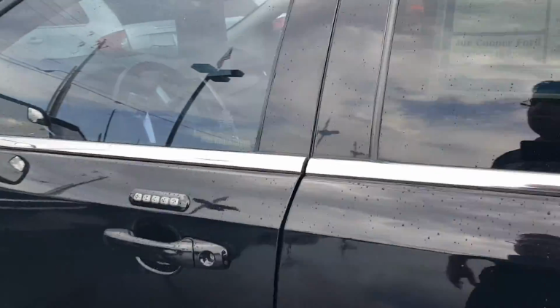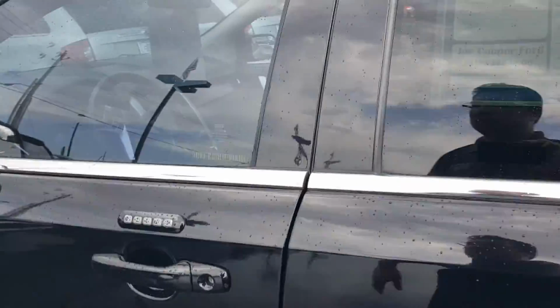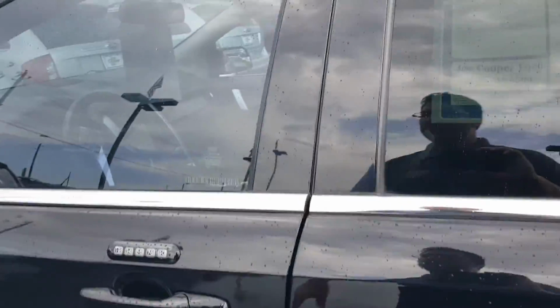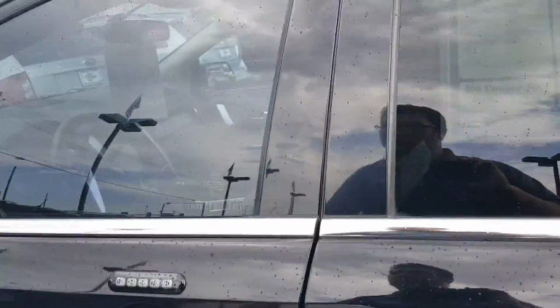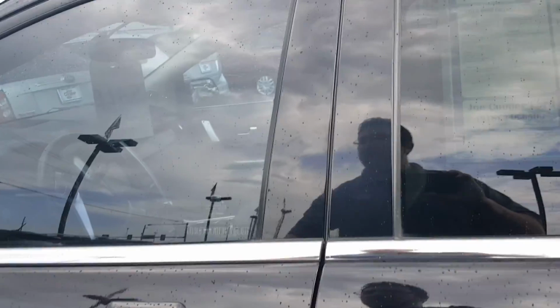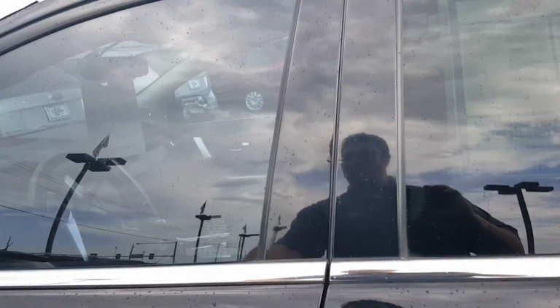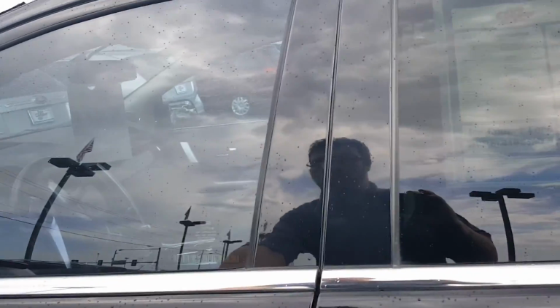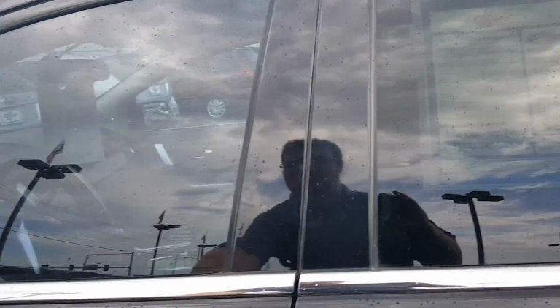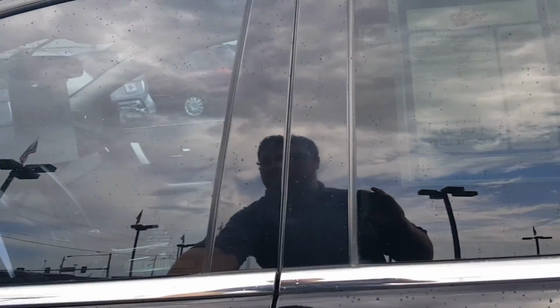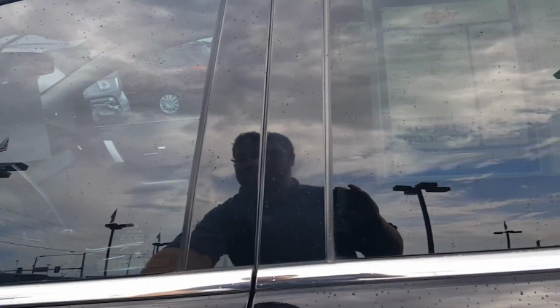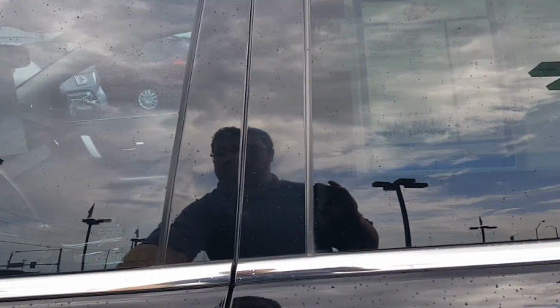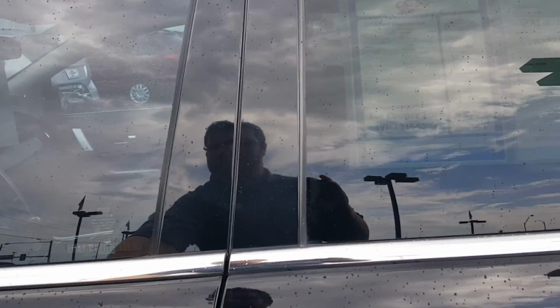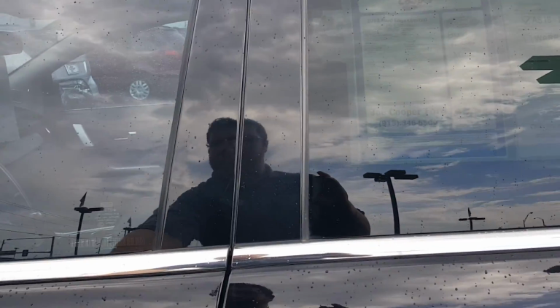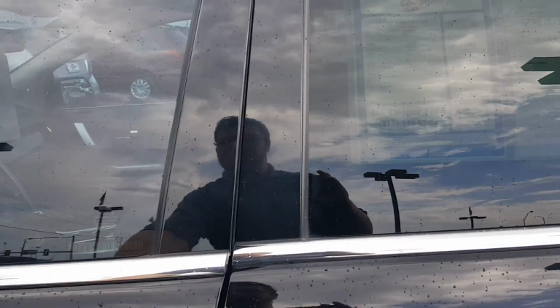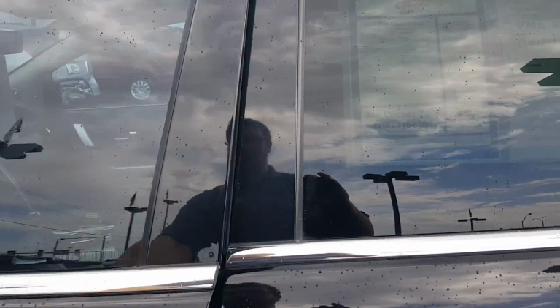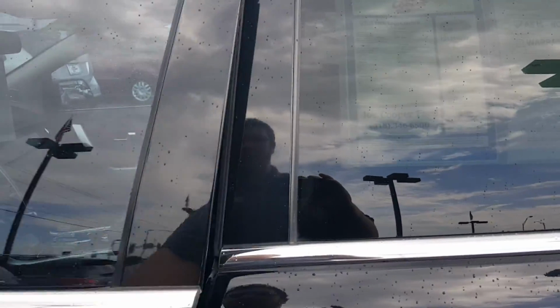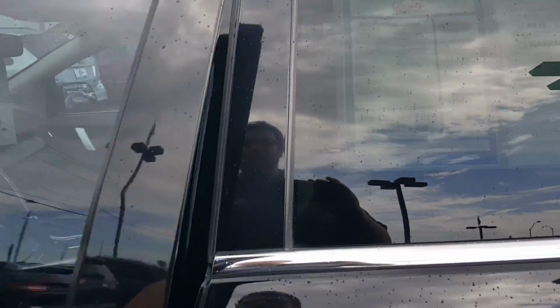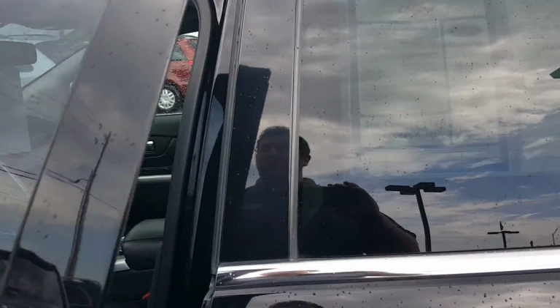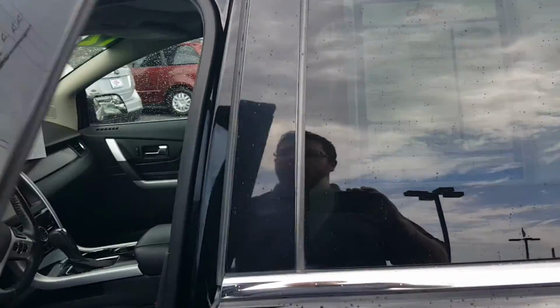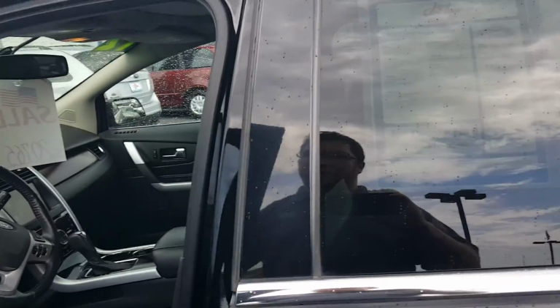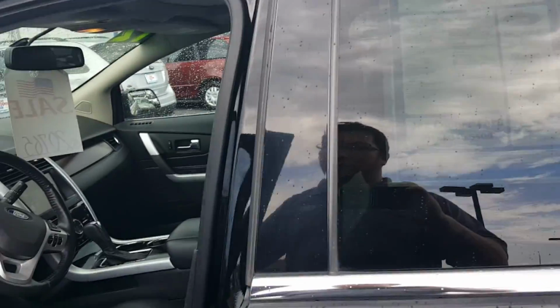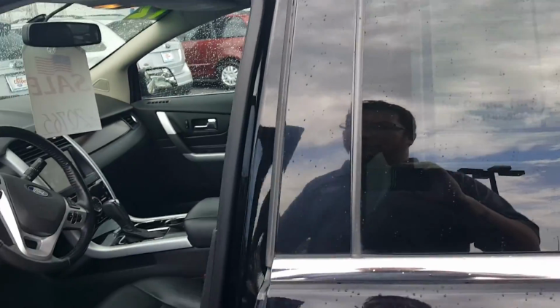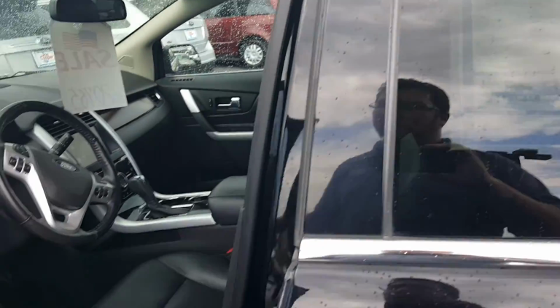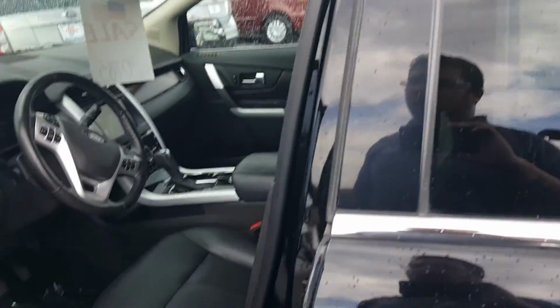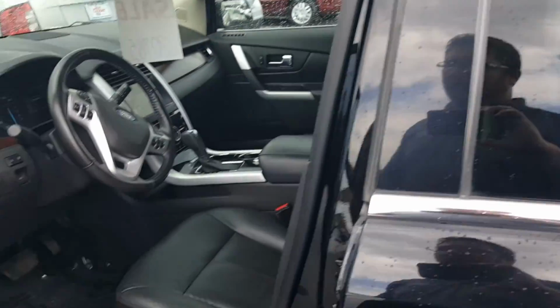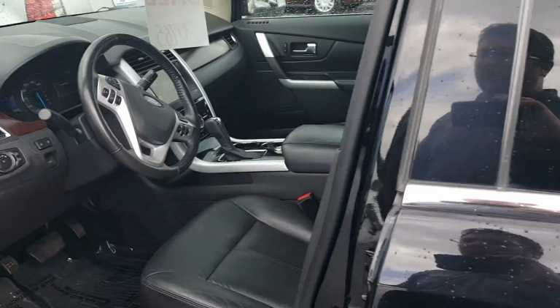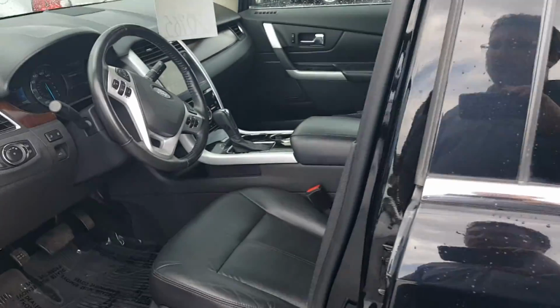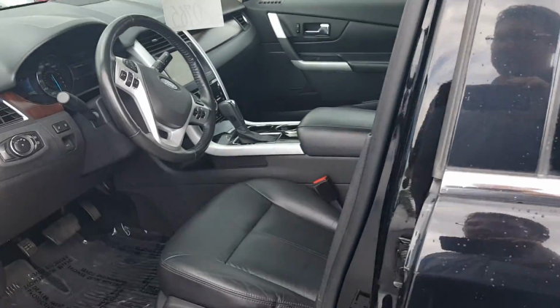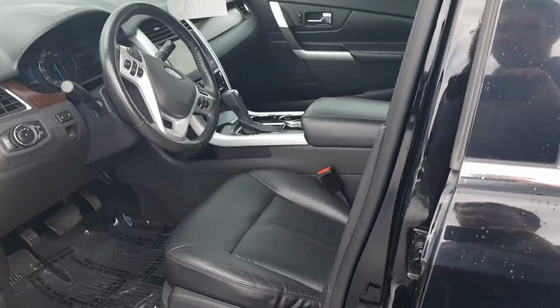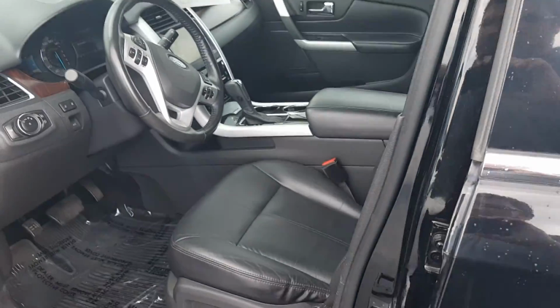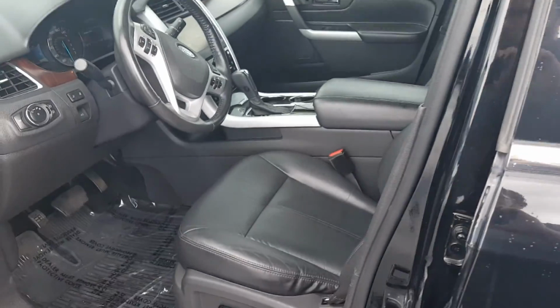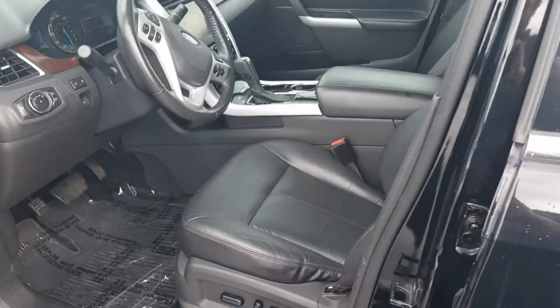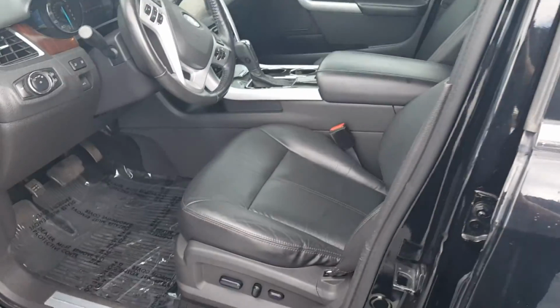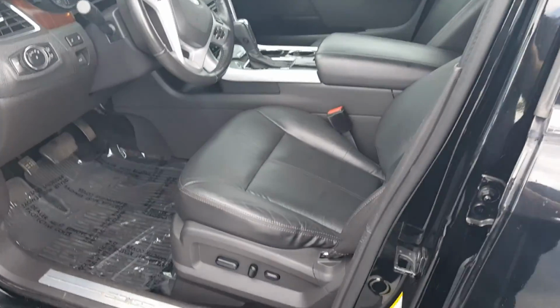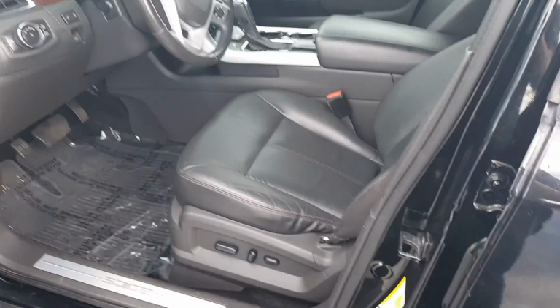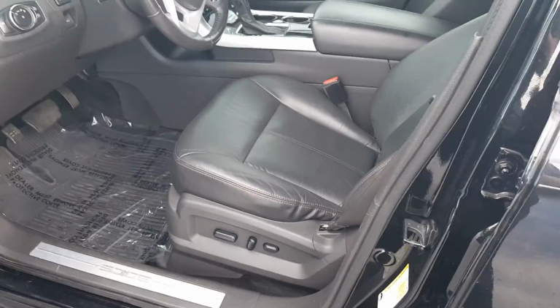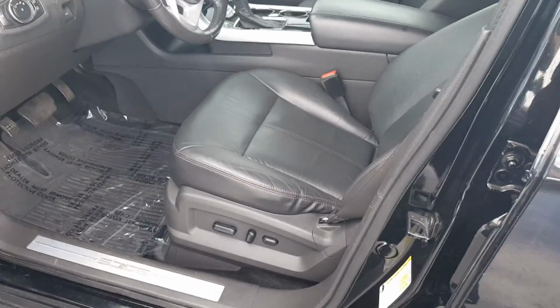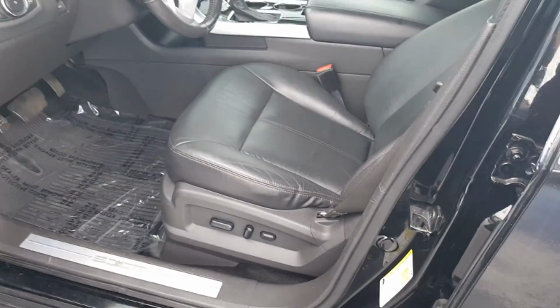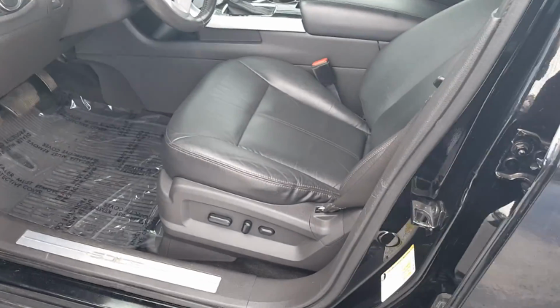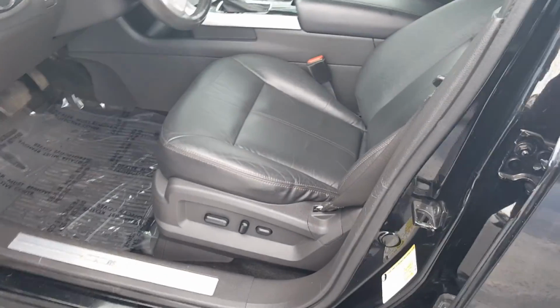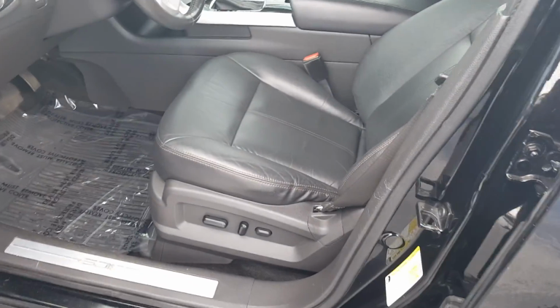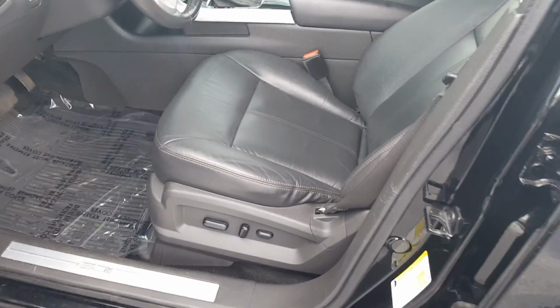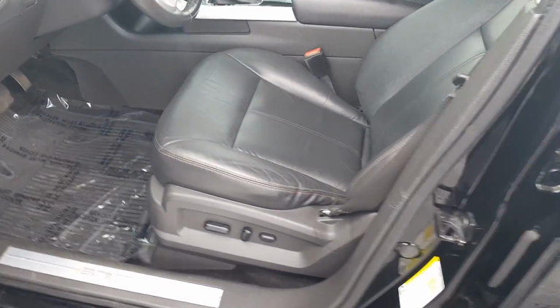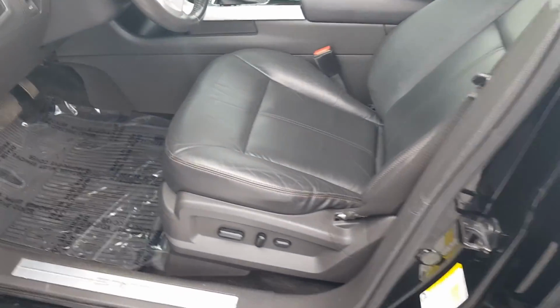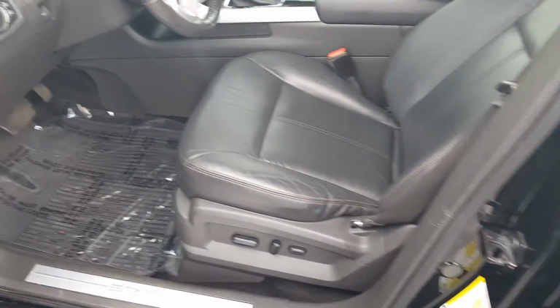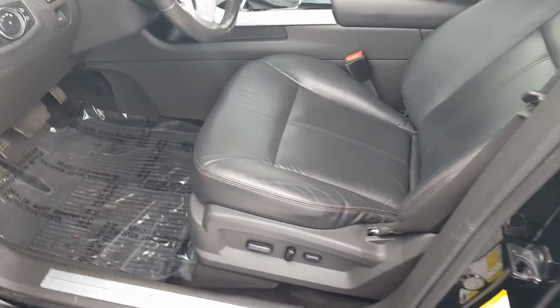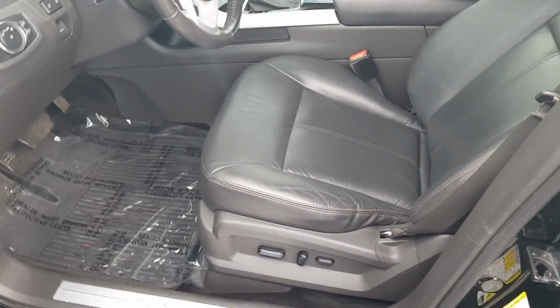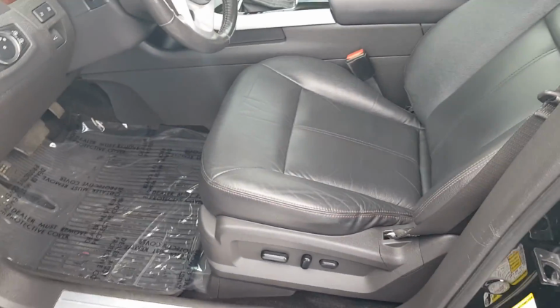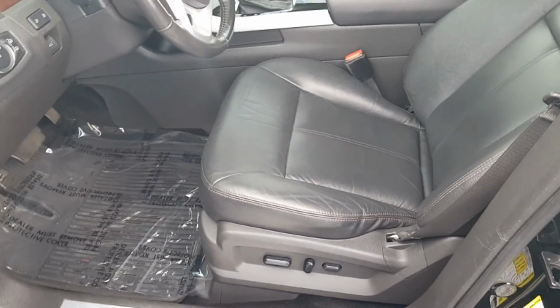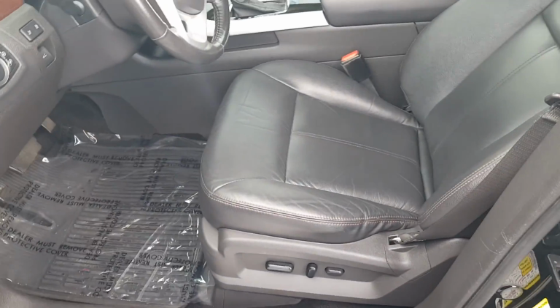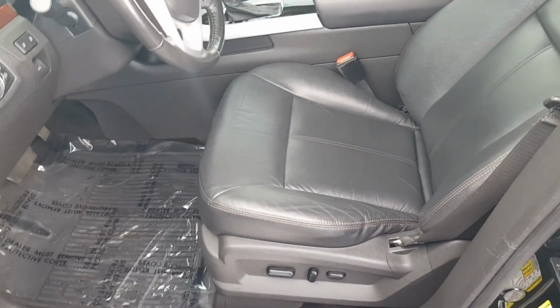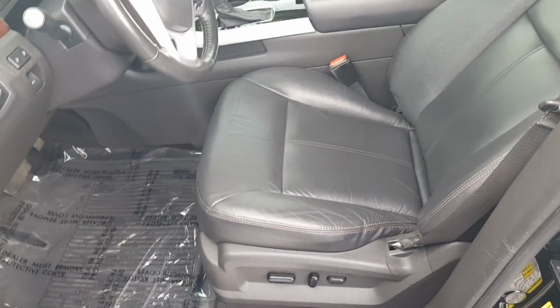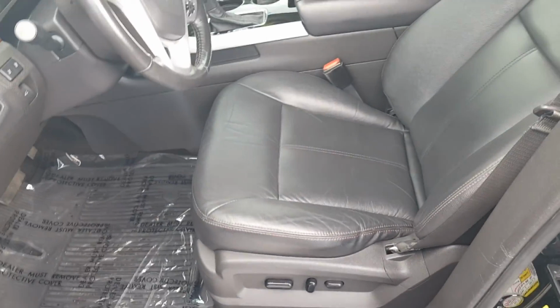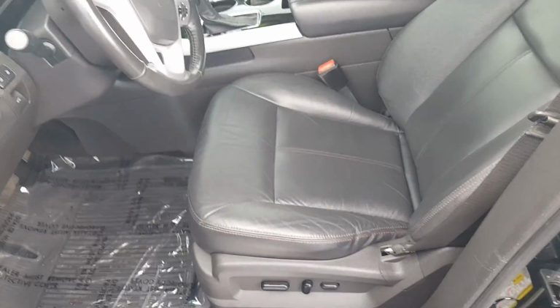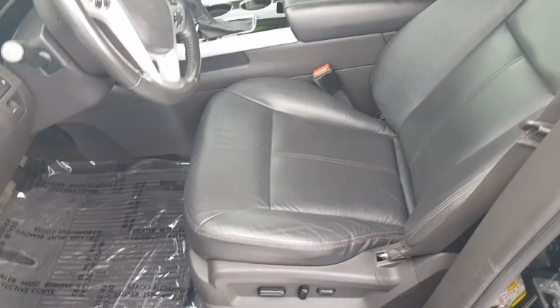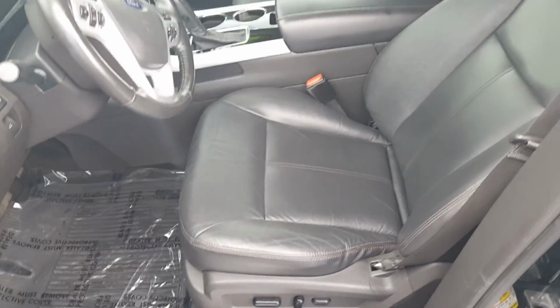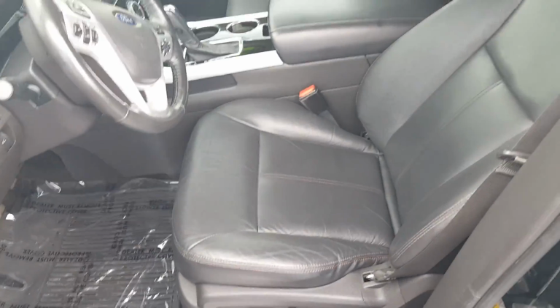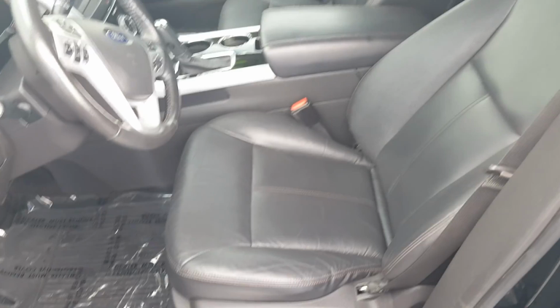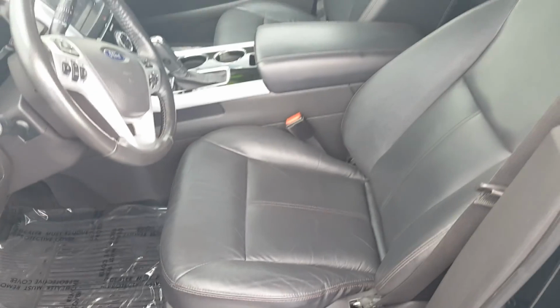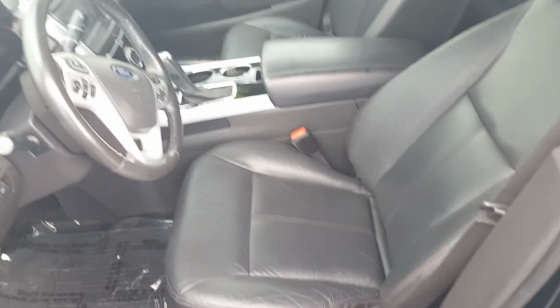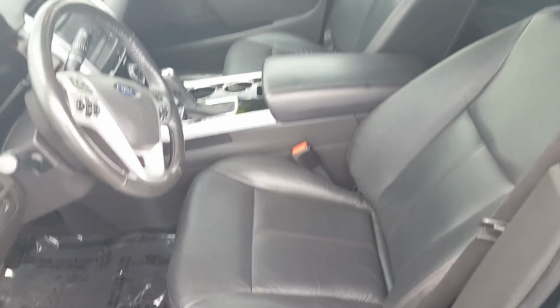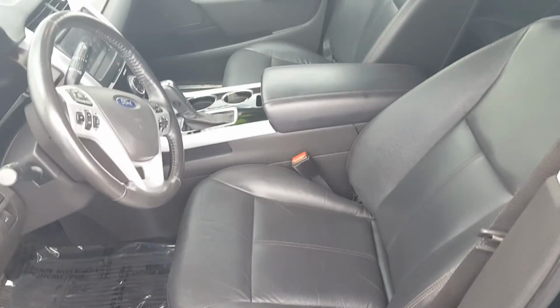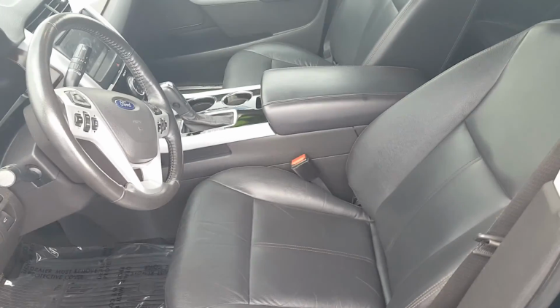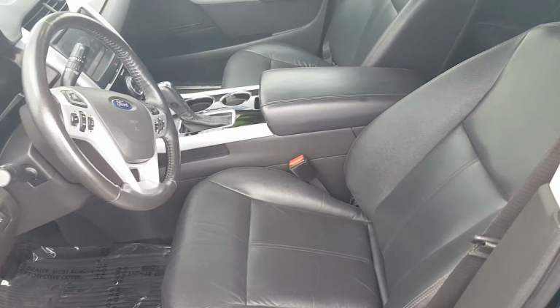Just give you a quick little shot of what the interior looks like. You can tell the interior is in really good condition as well.